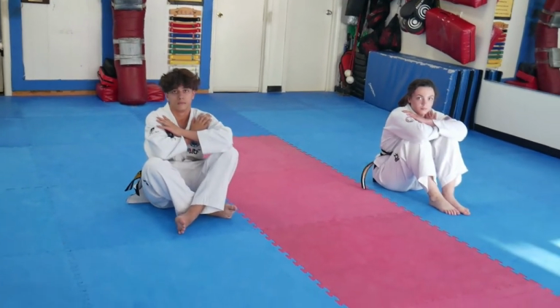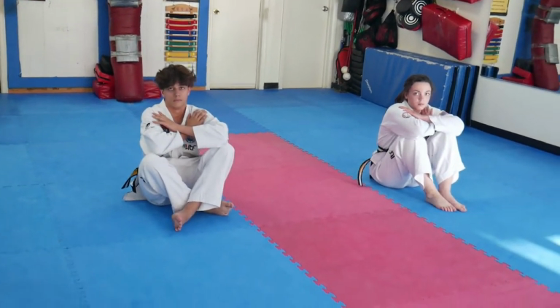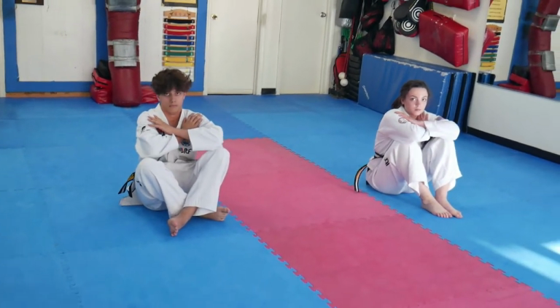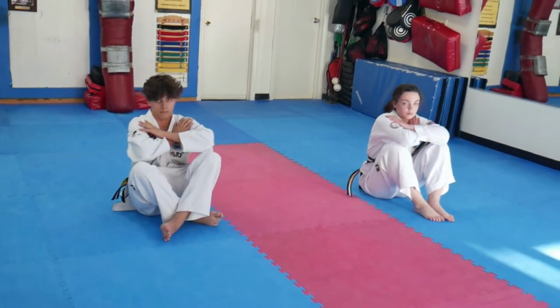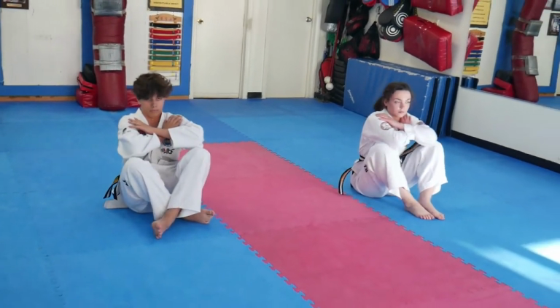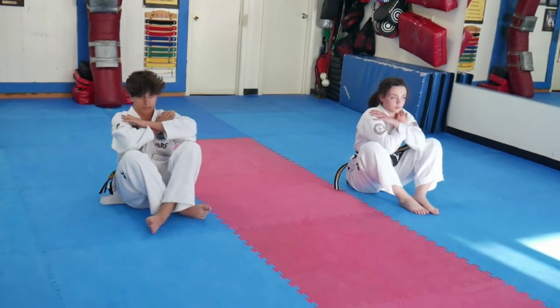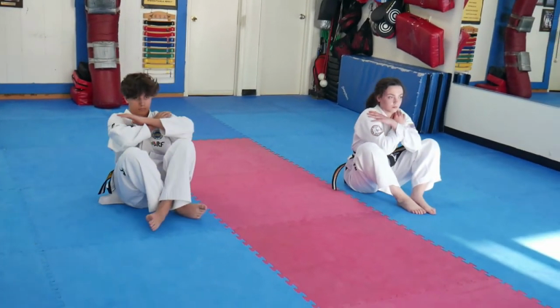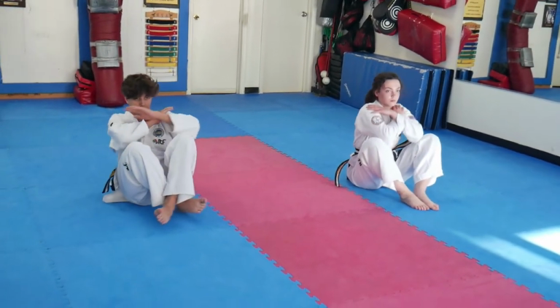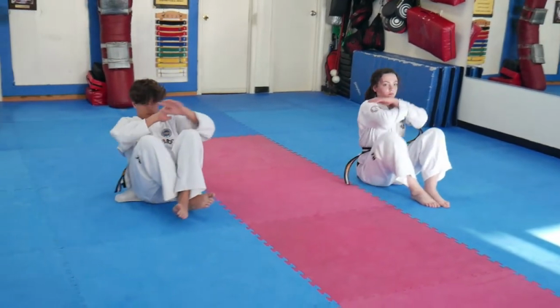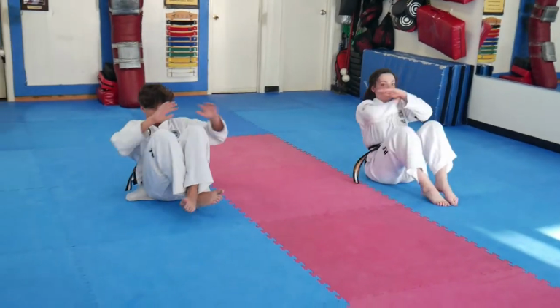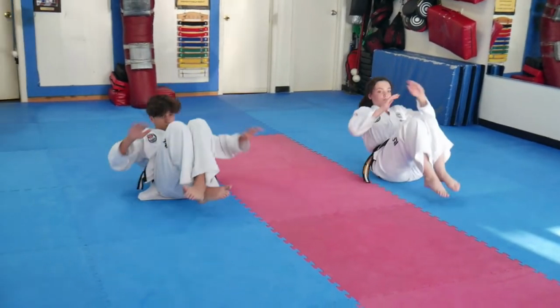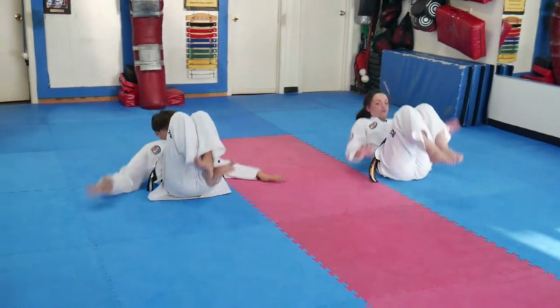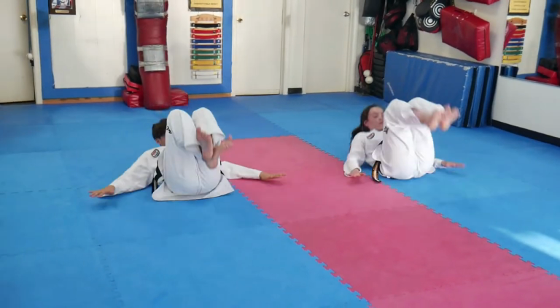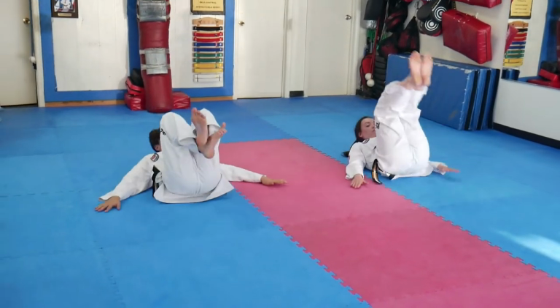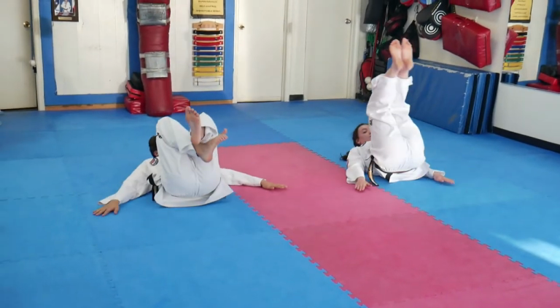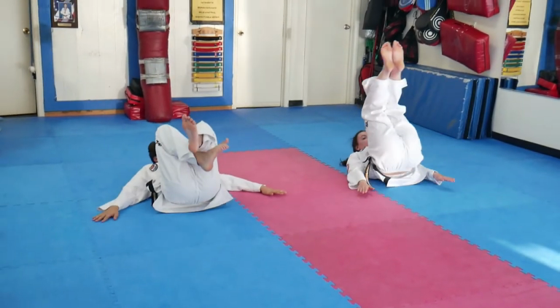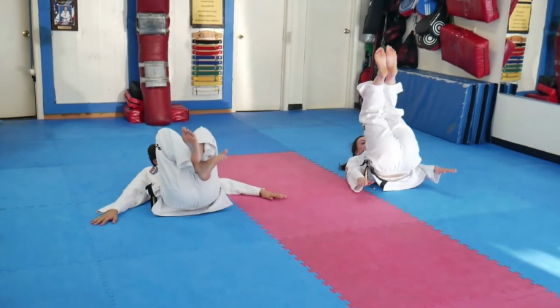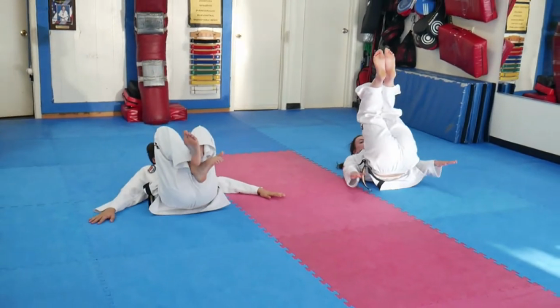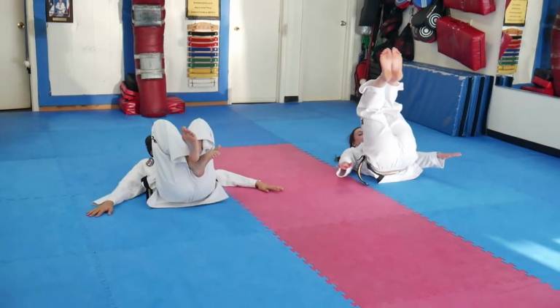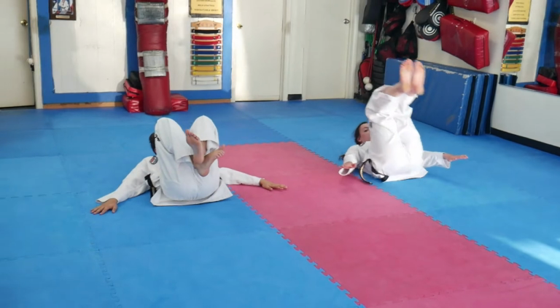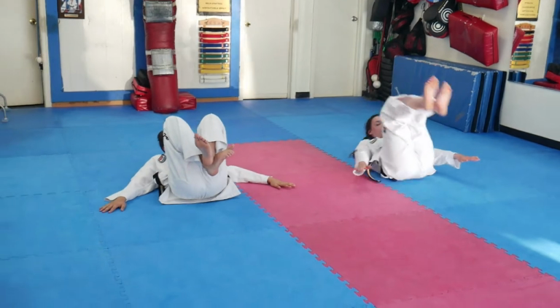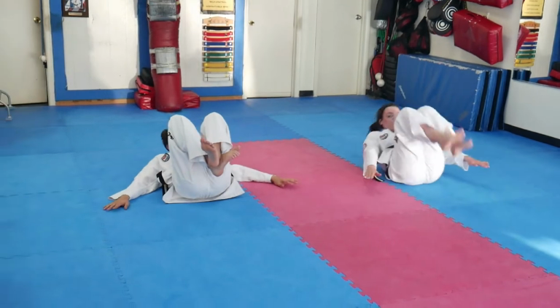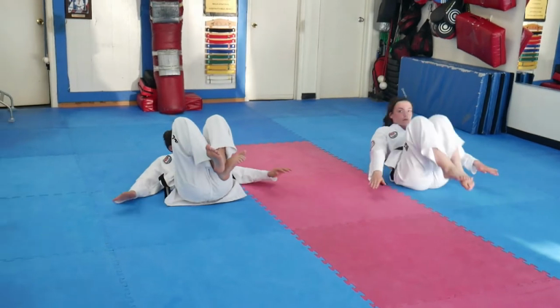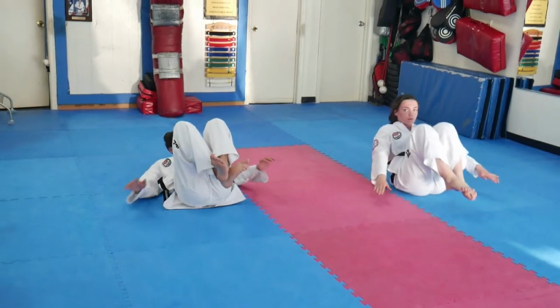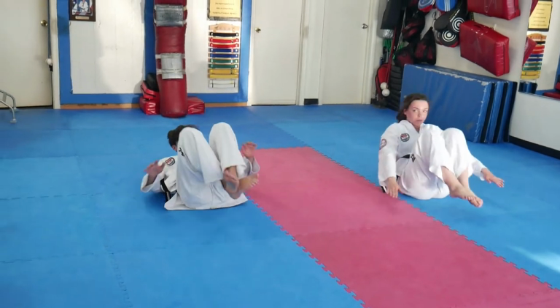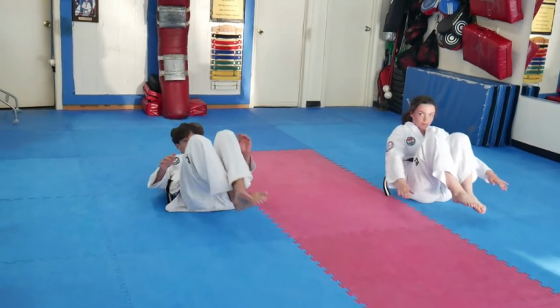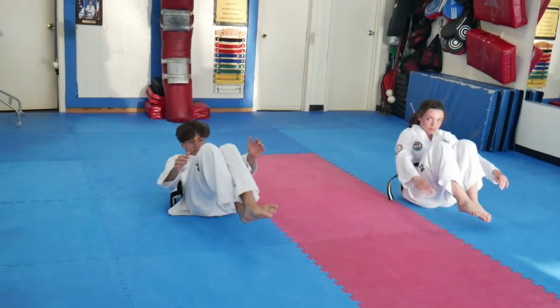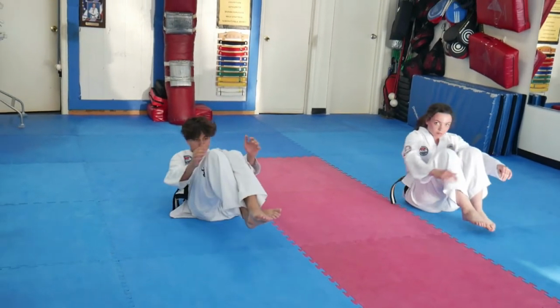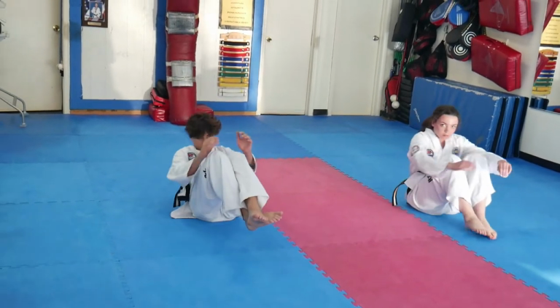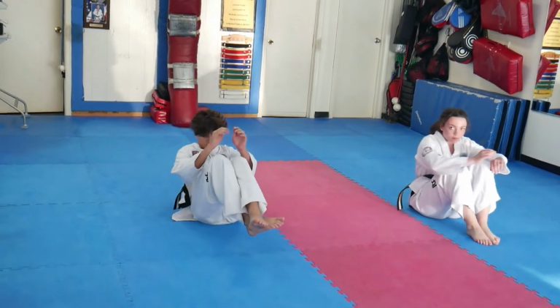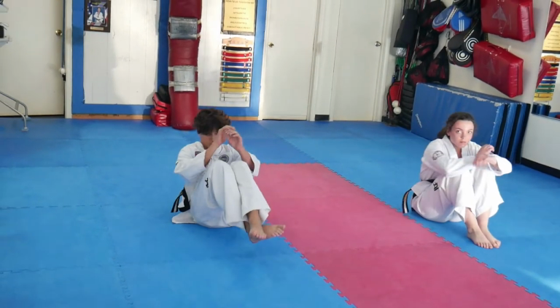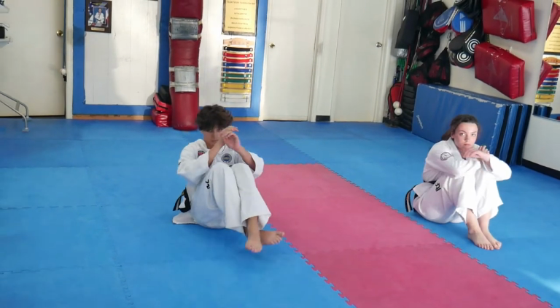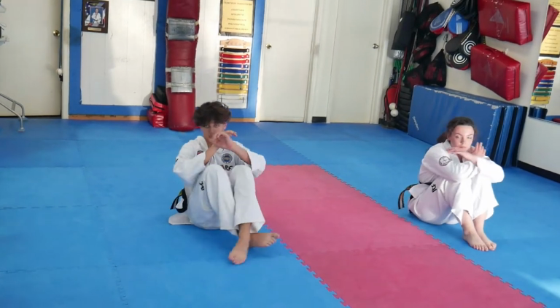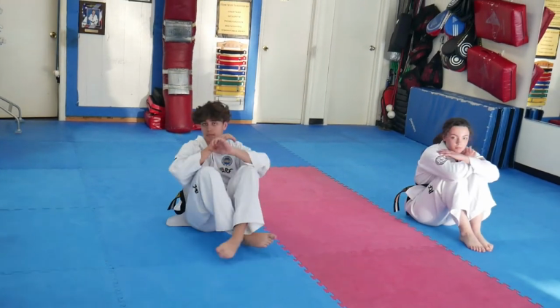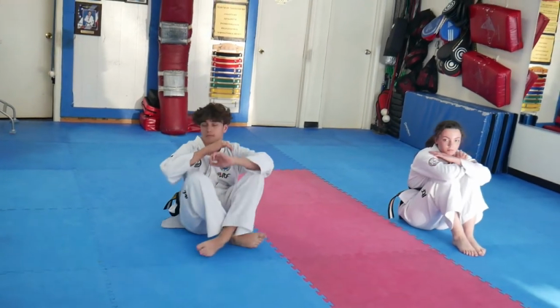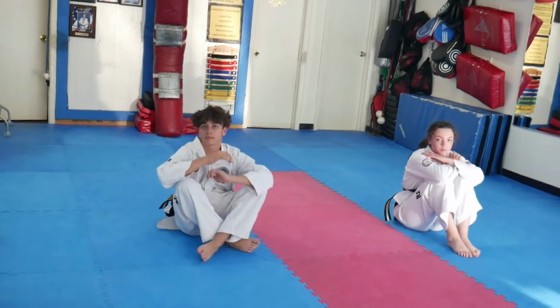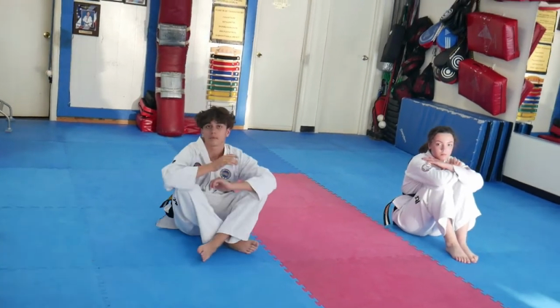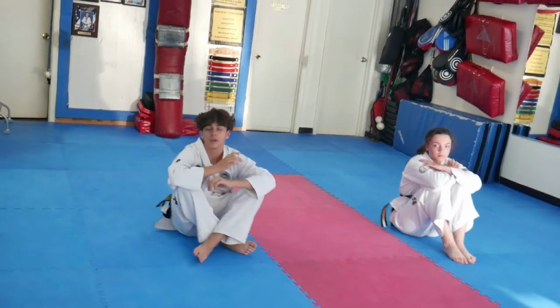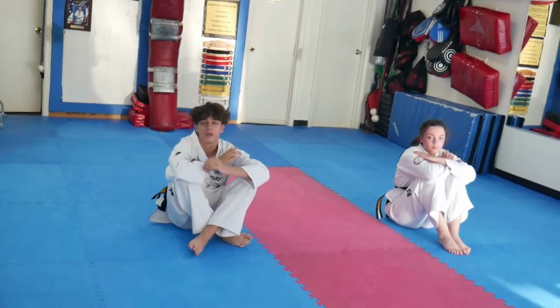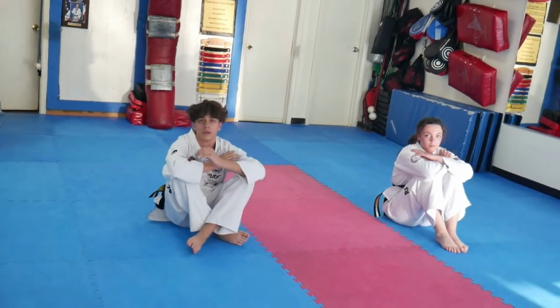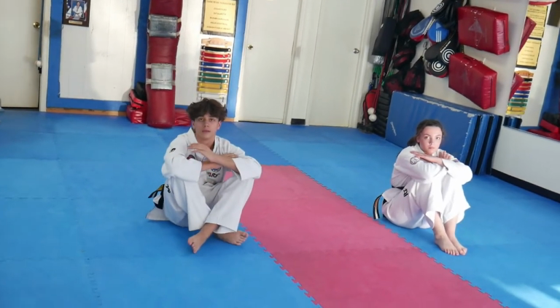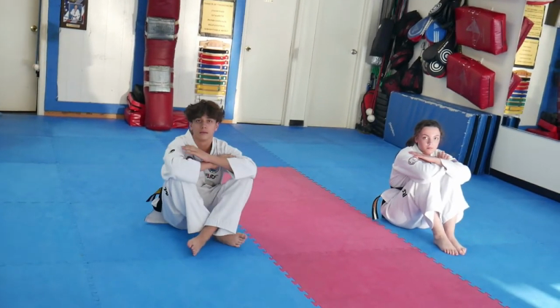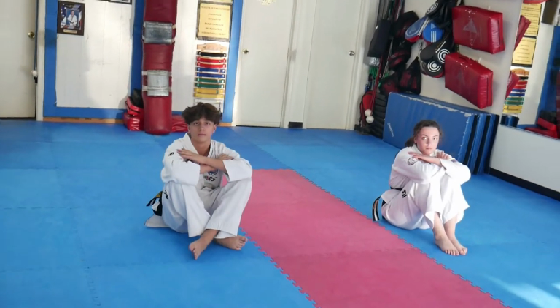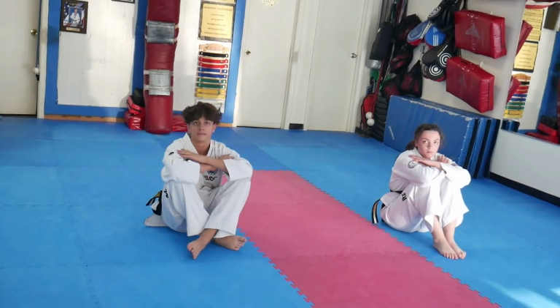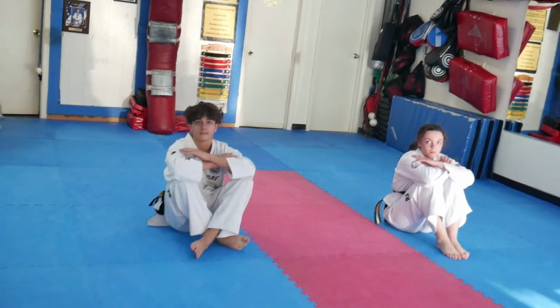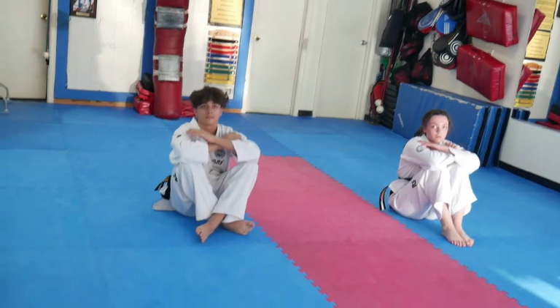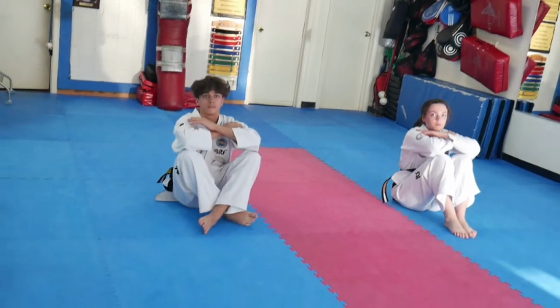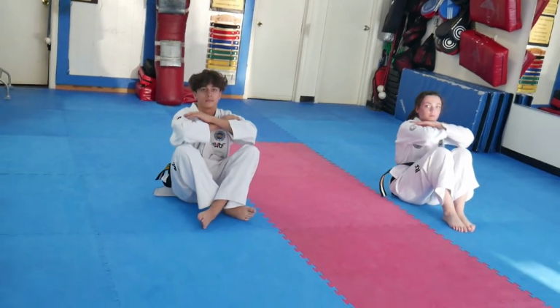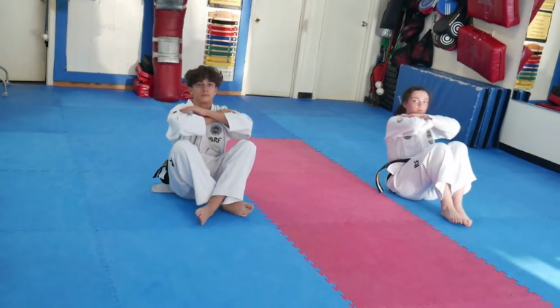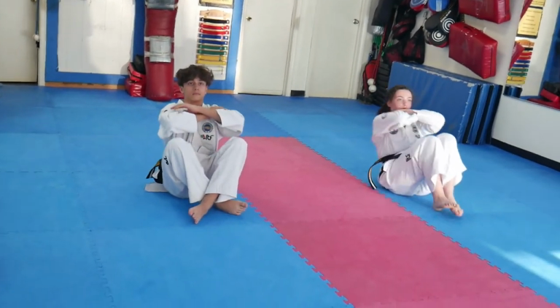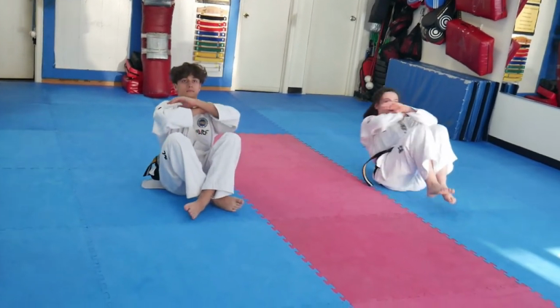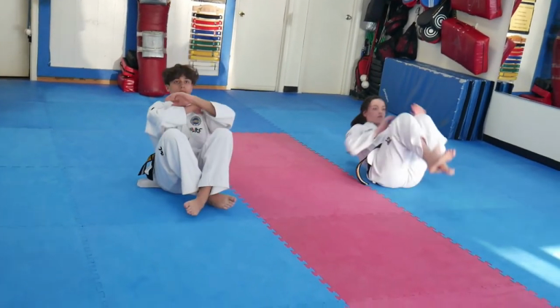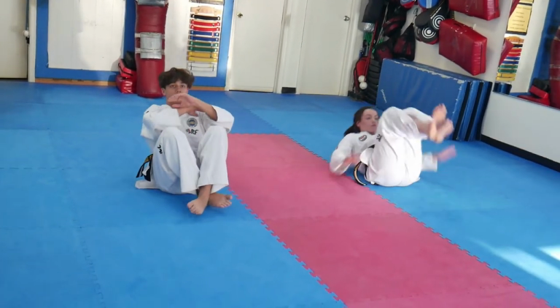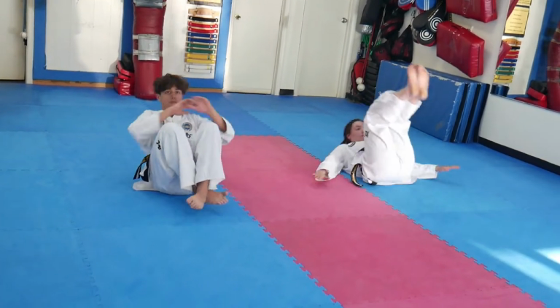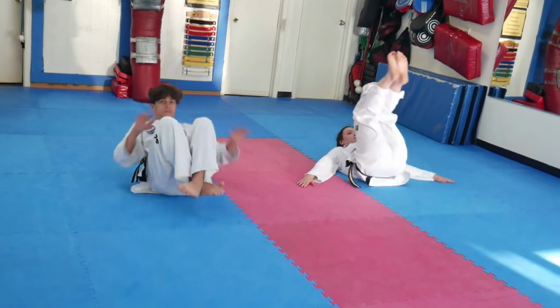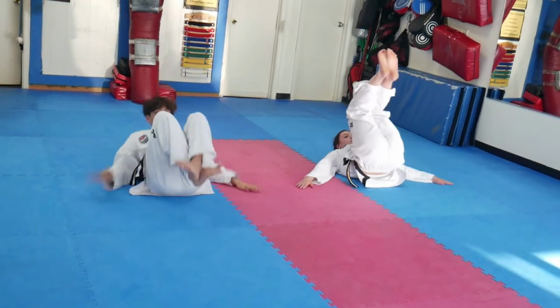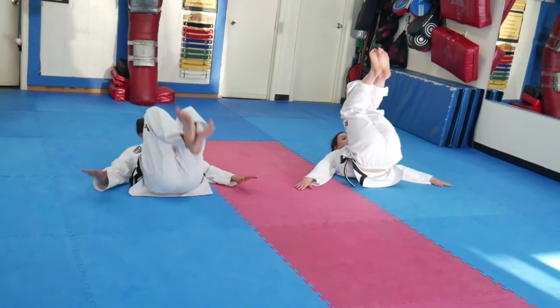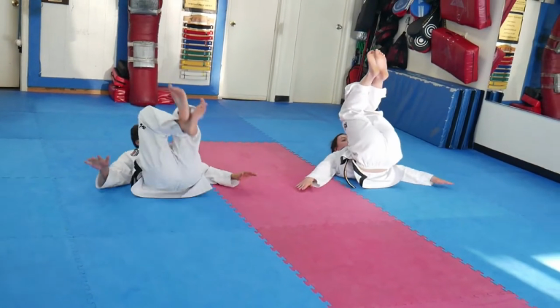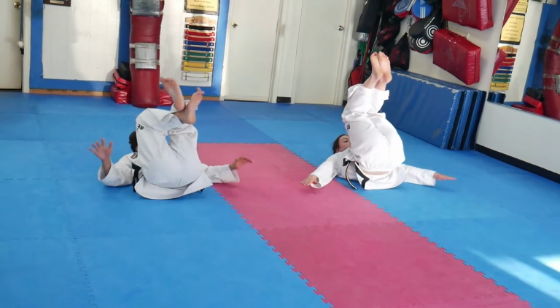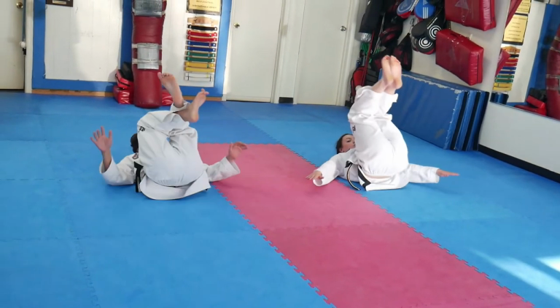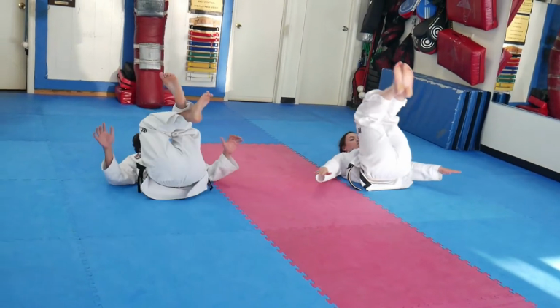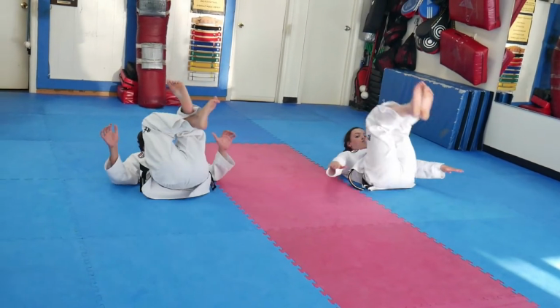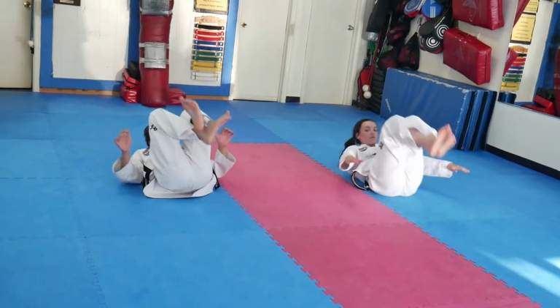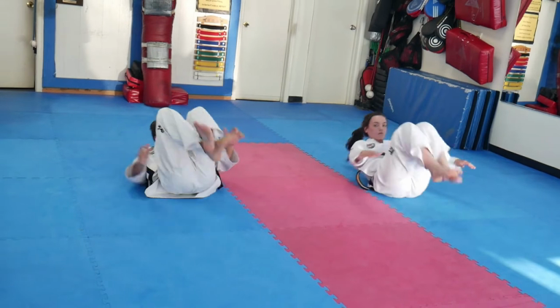Start on the floor in a very simple sitting position. Begin the breakfall by crossing your hands across your chest, tuck your chin into your chest, roll back, and hit the floor at the same time. You do not want your arms too wide — they should not be in line with your shoulders. They should be at your side.